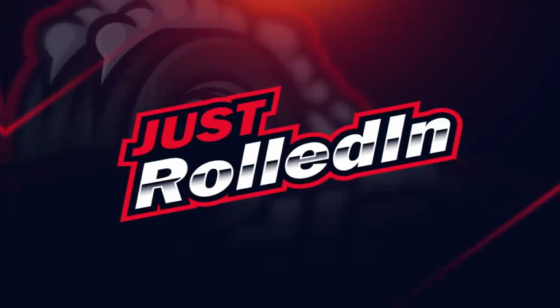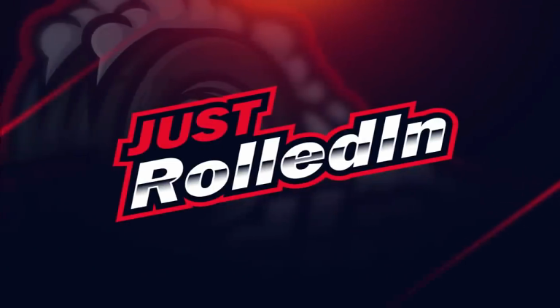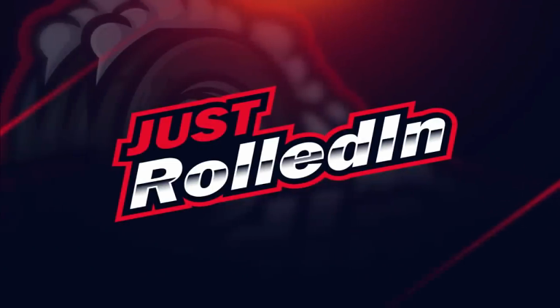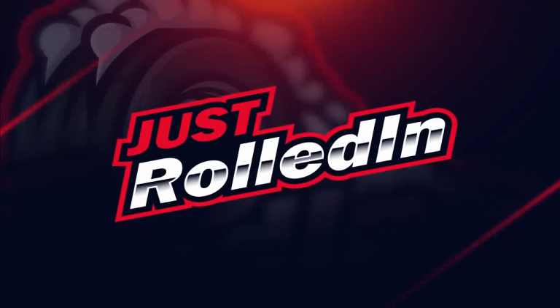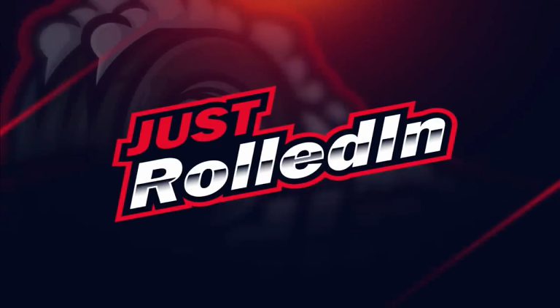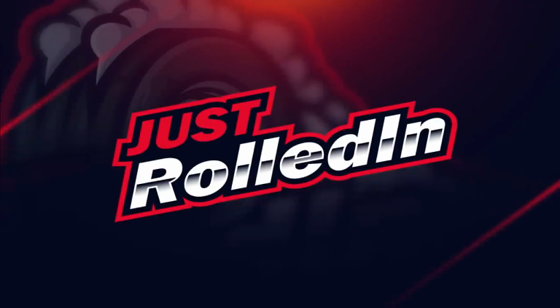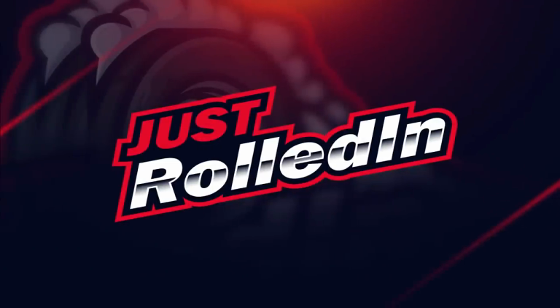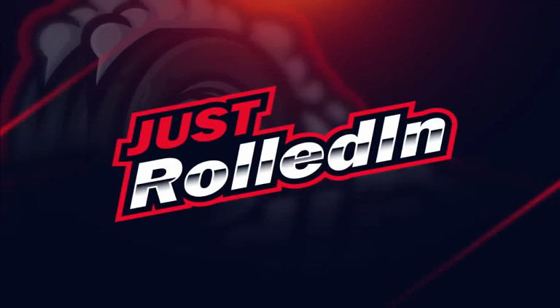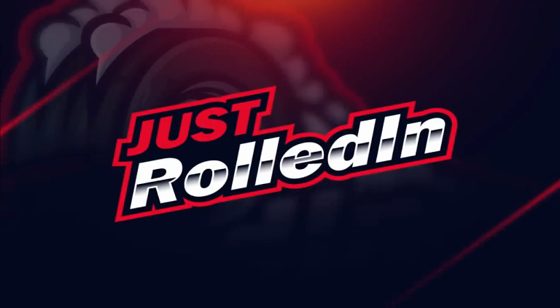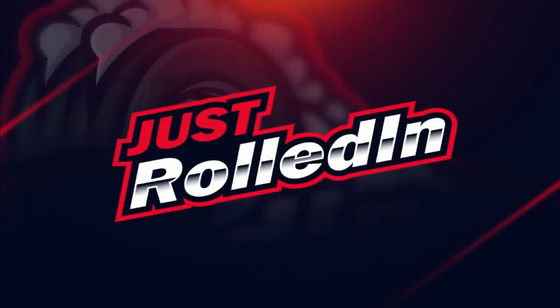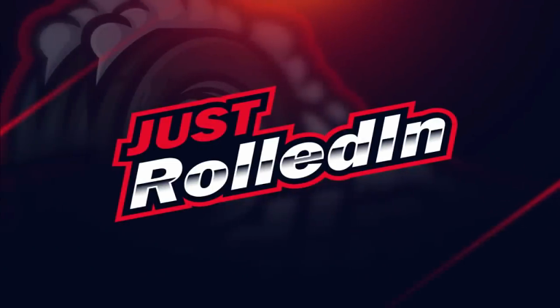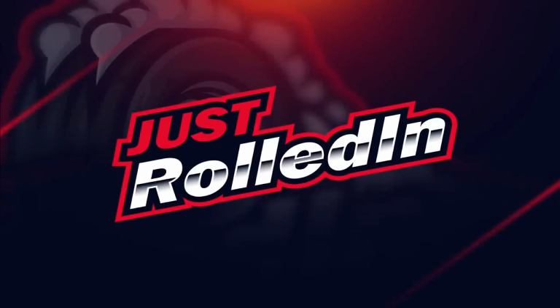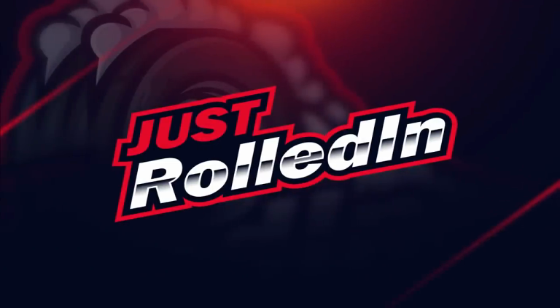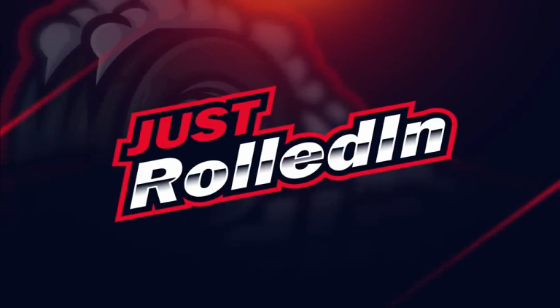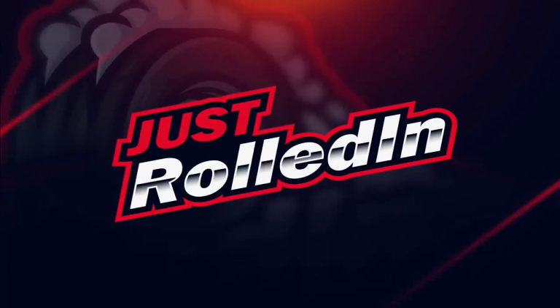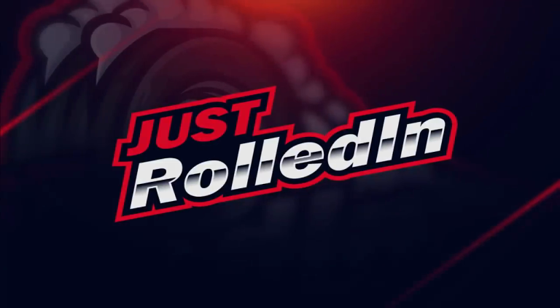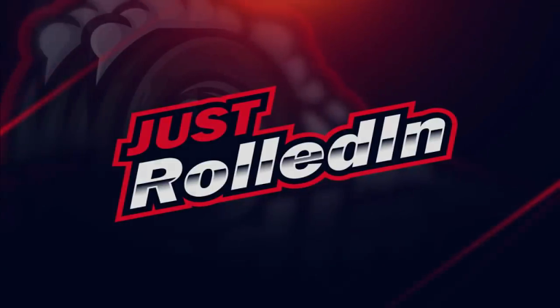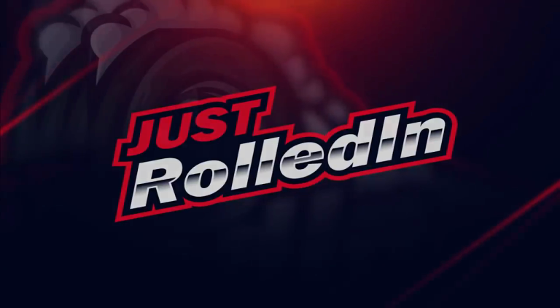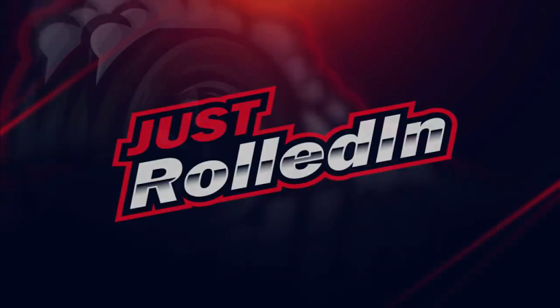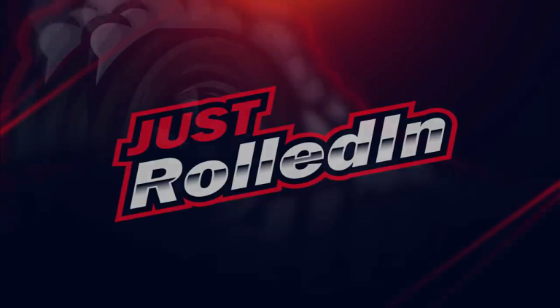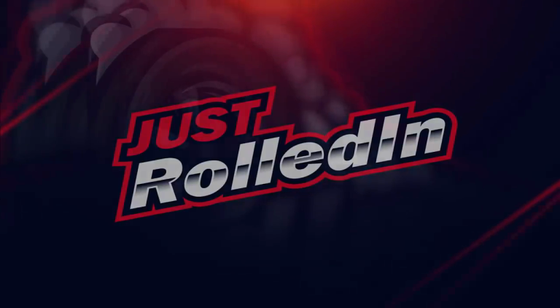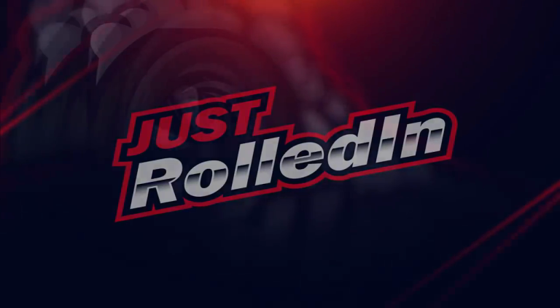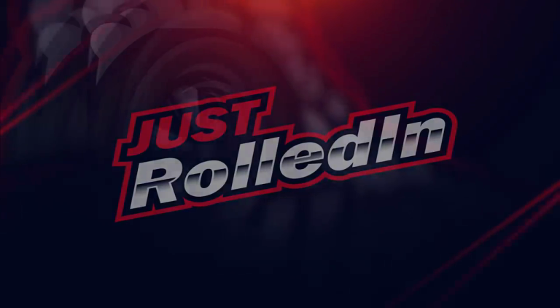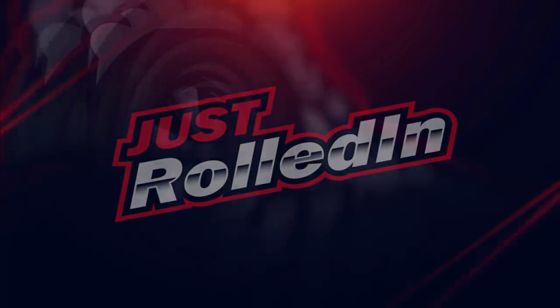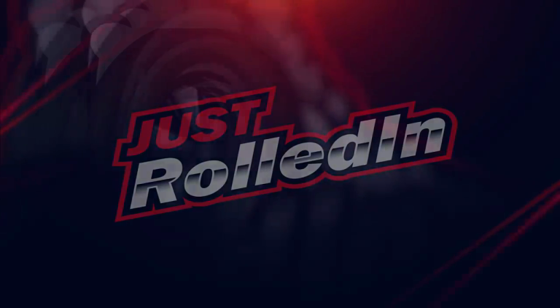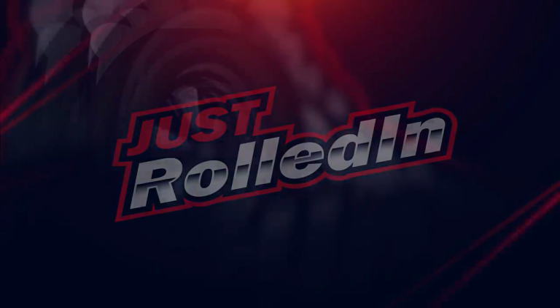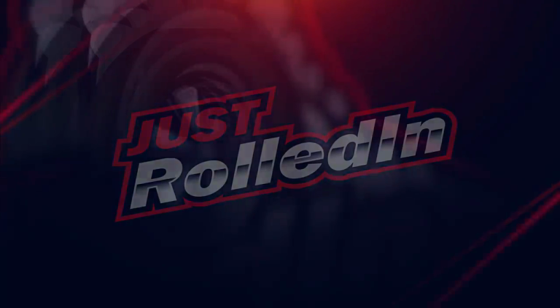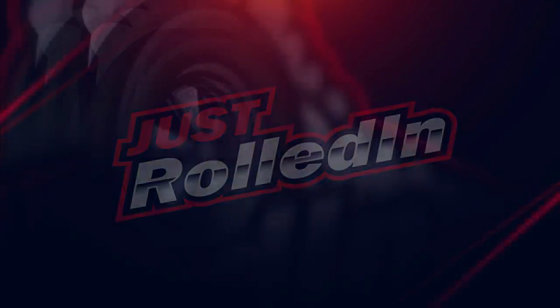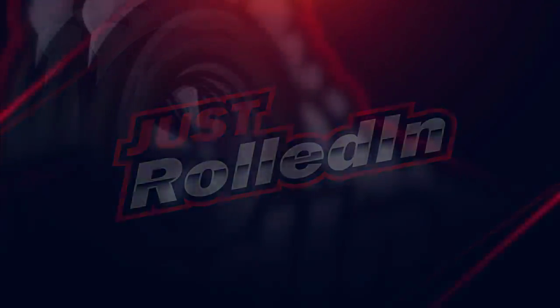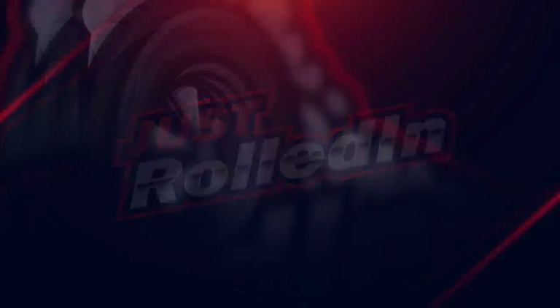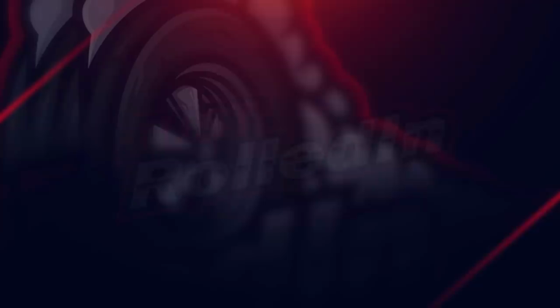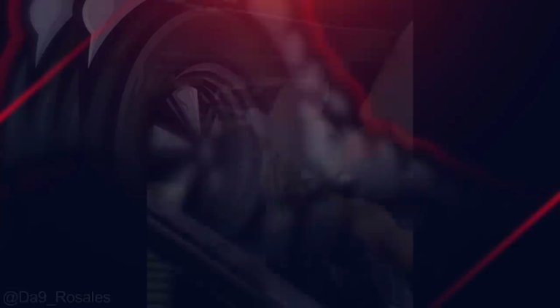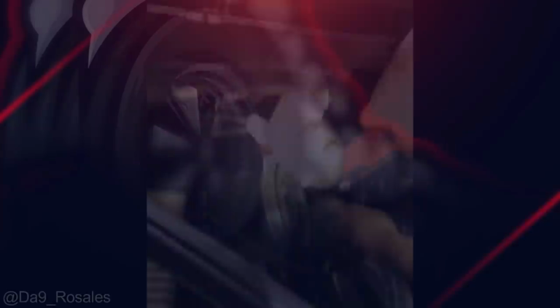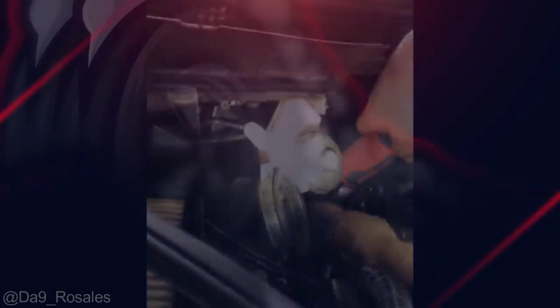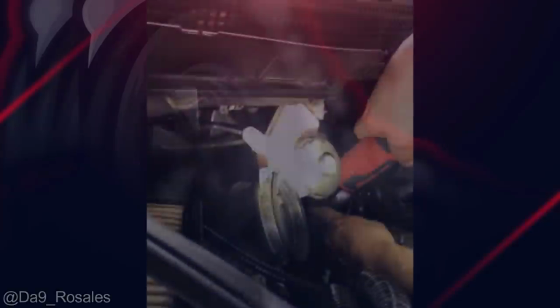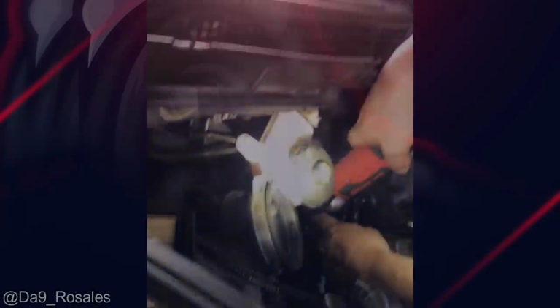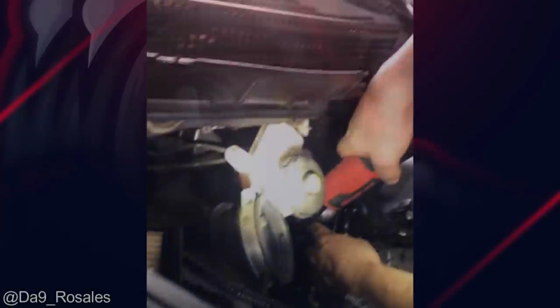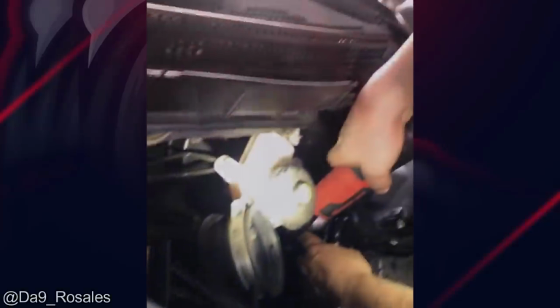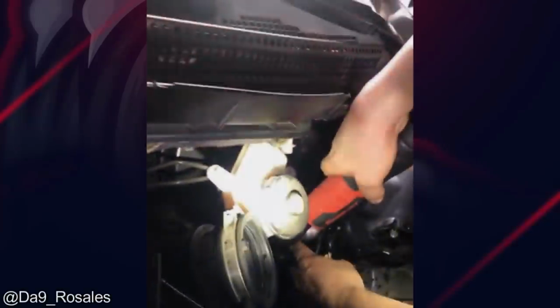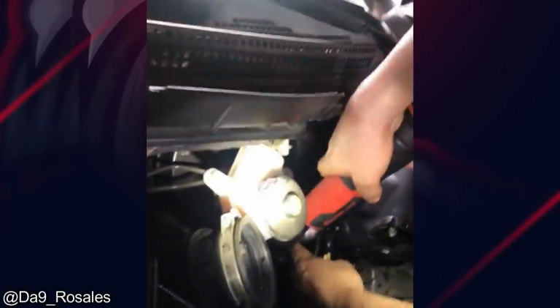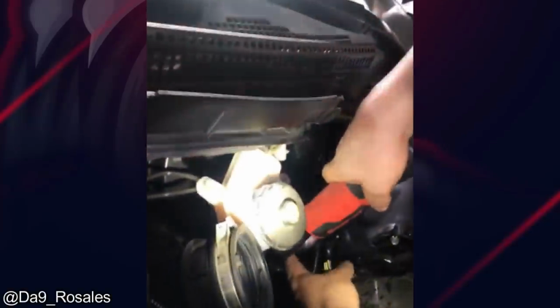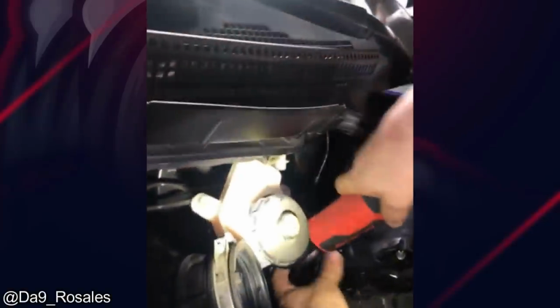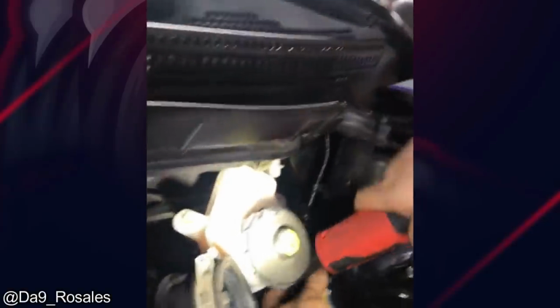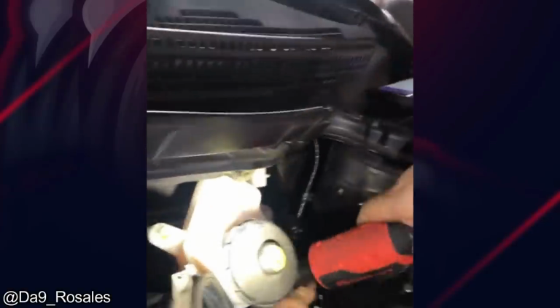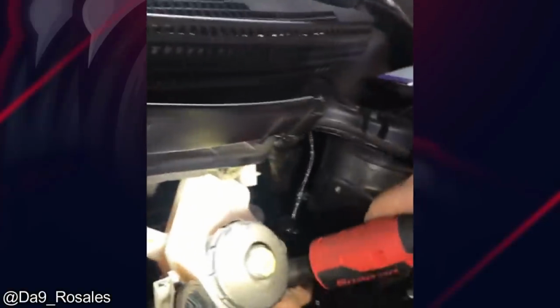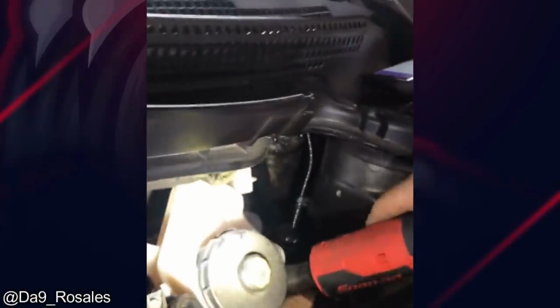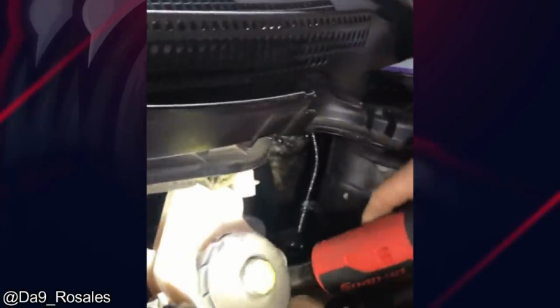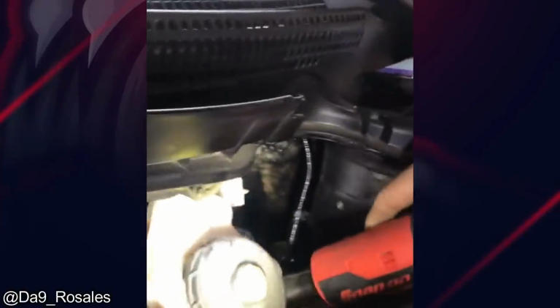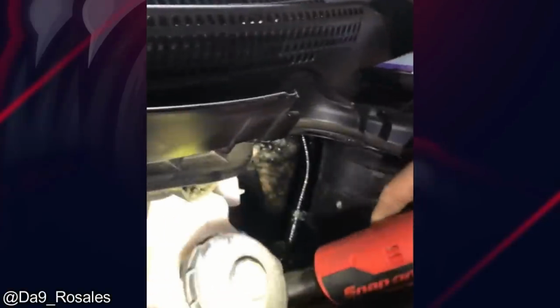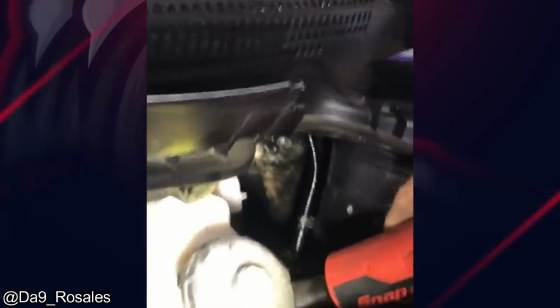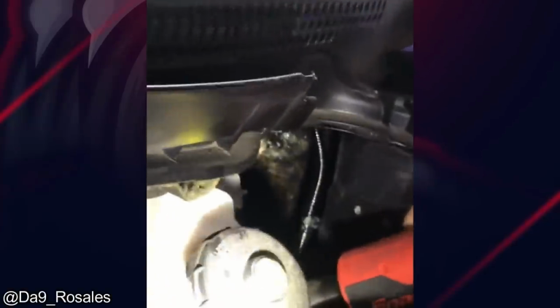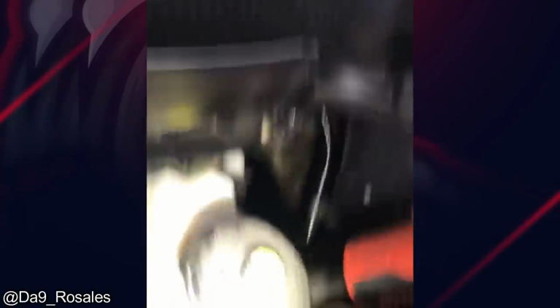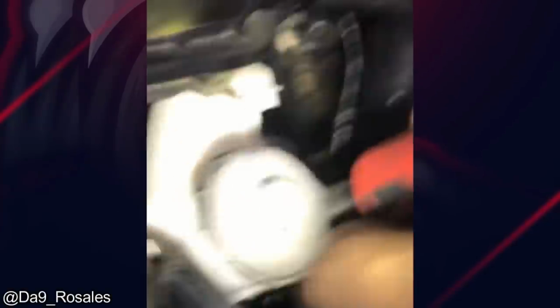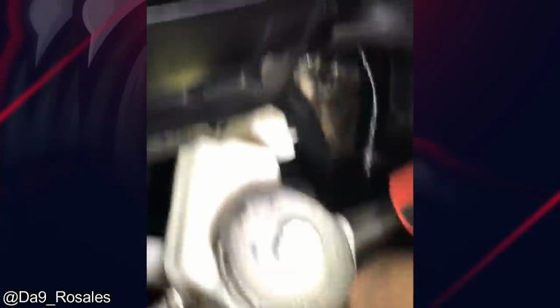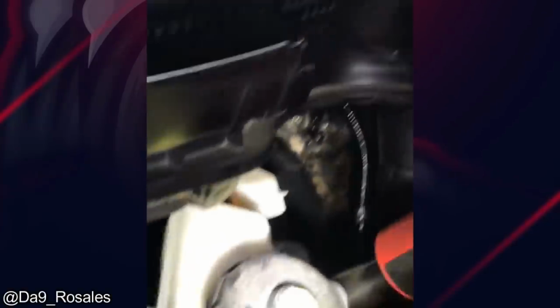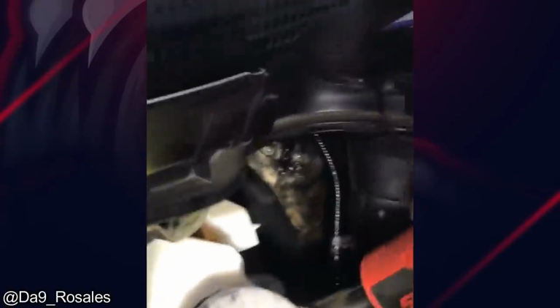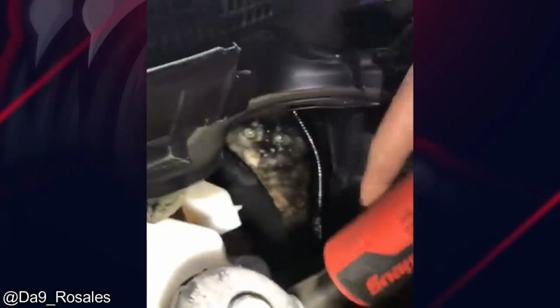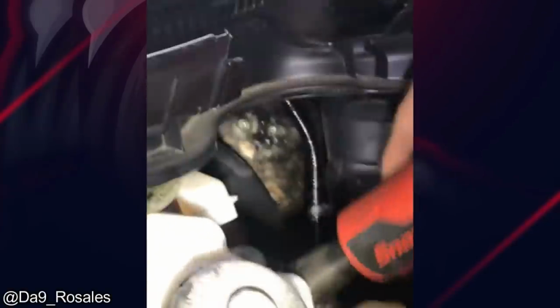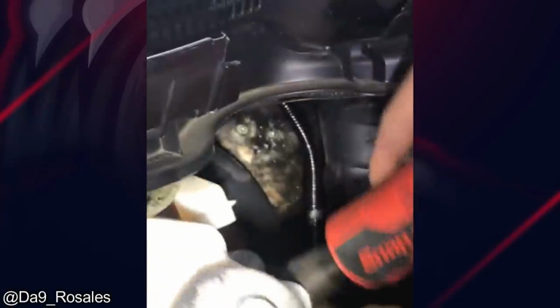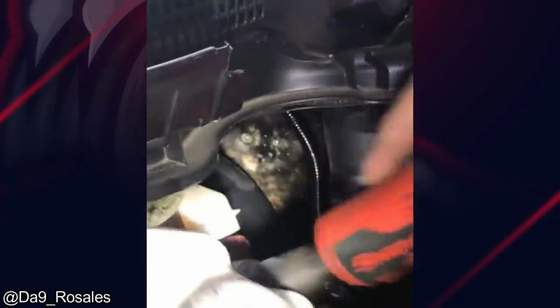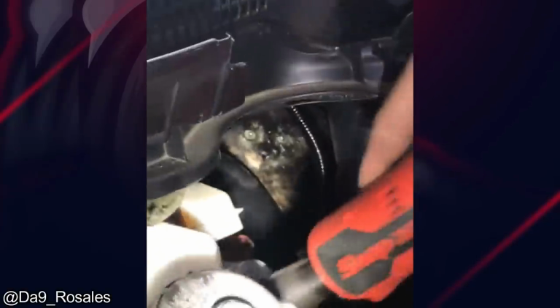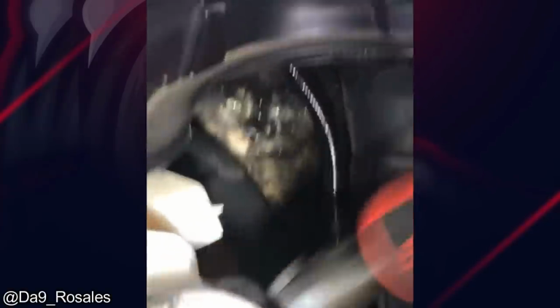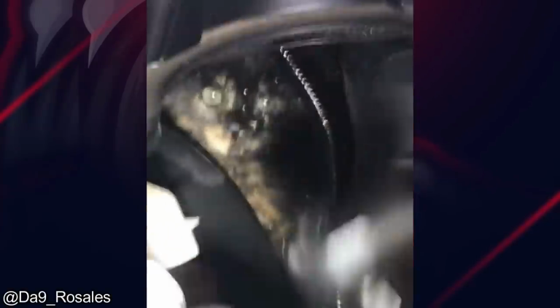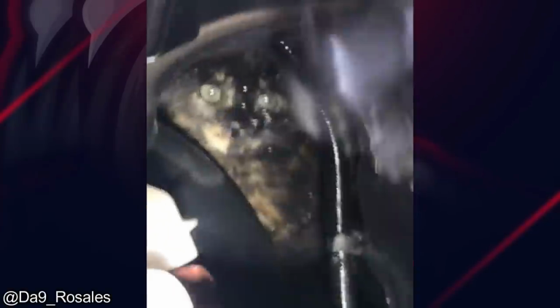Hey guys, welcome to a new episode of Just Rolled In. Customer brought their vehicle in because they could hear a meowing noise from the engine.